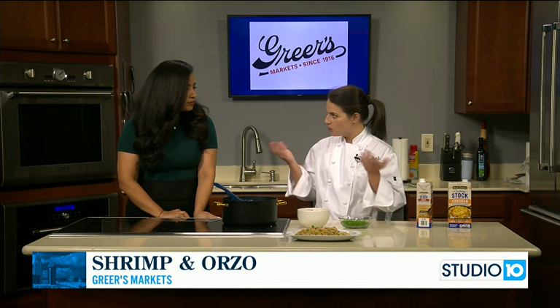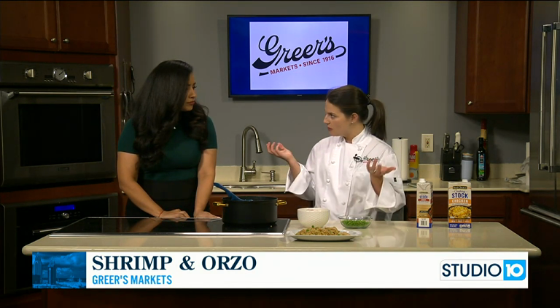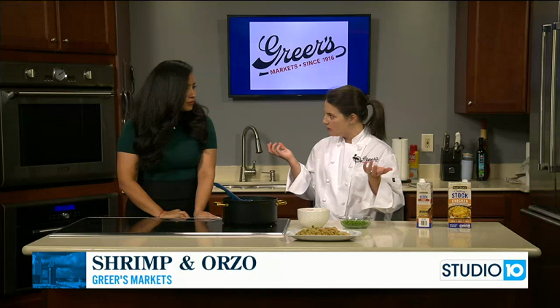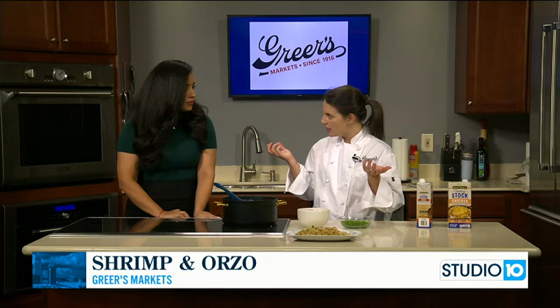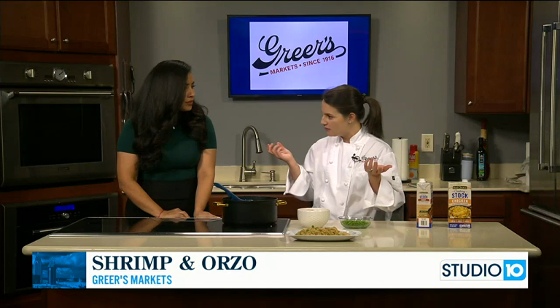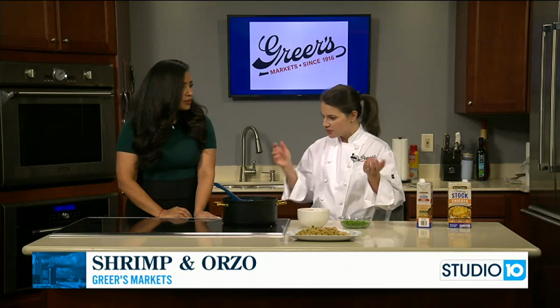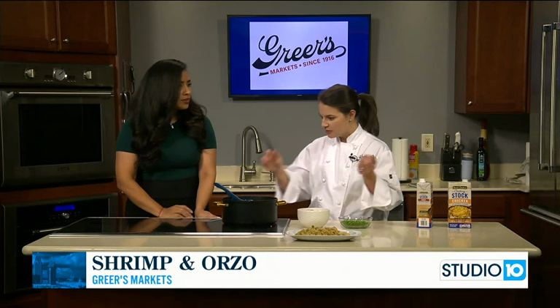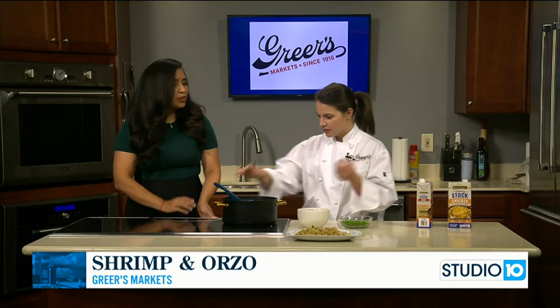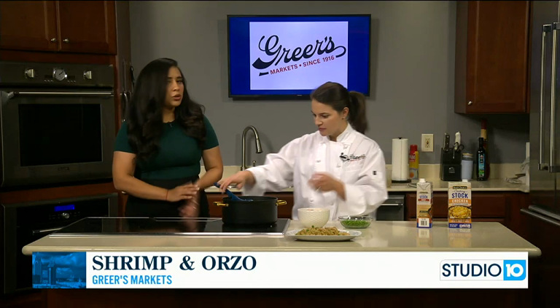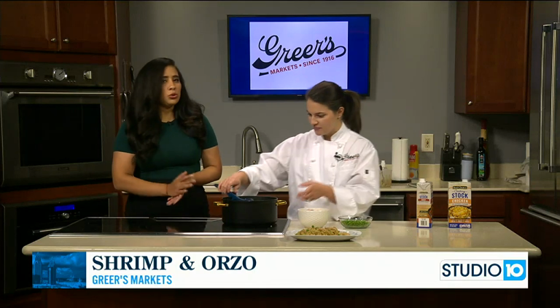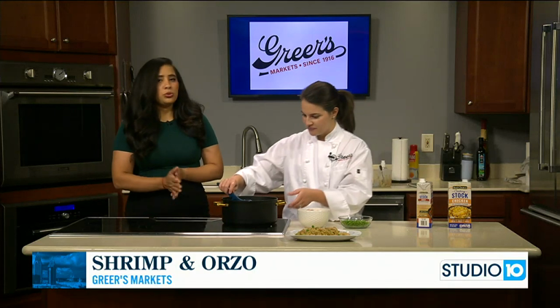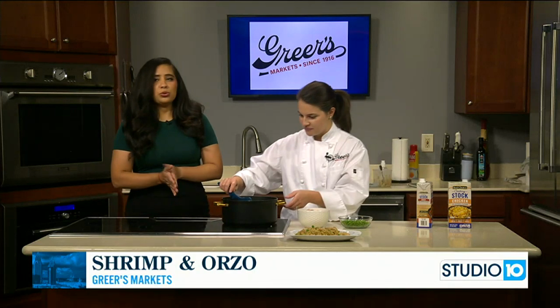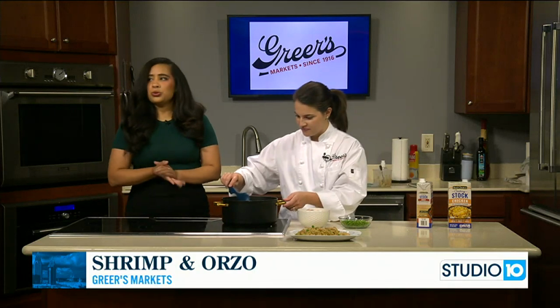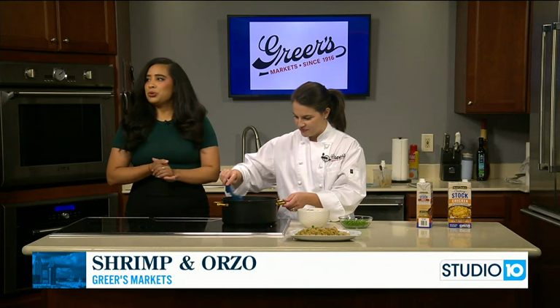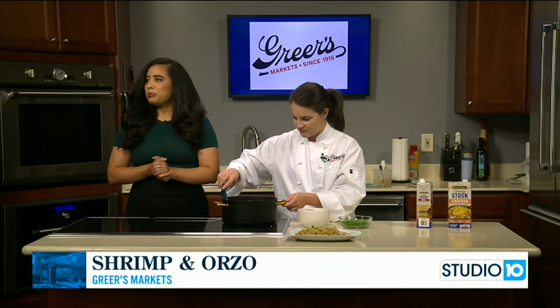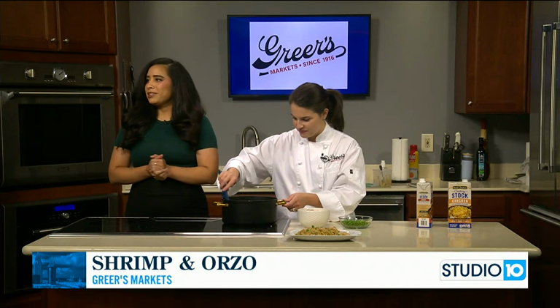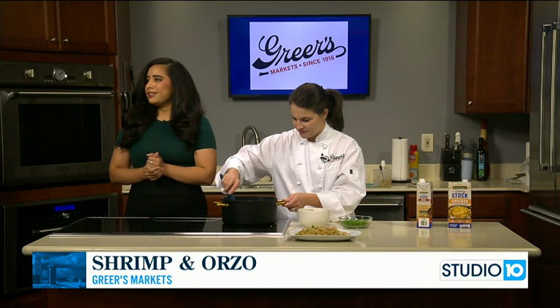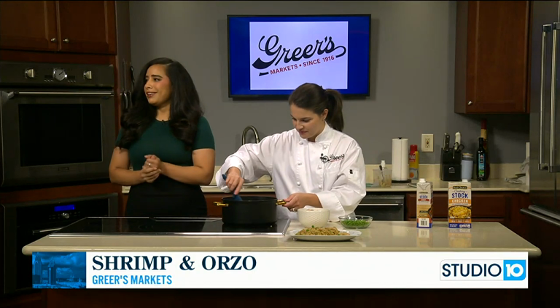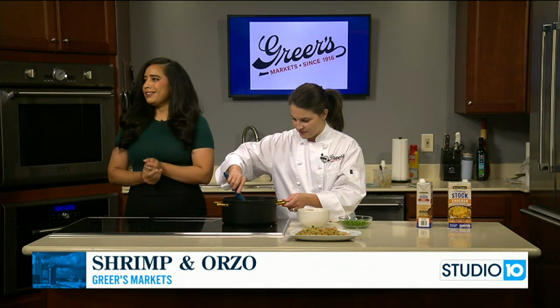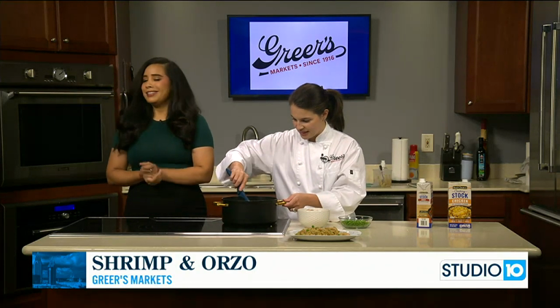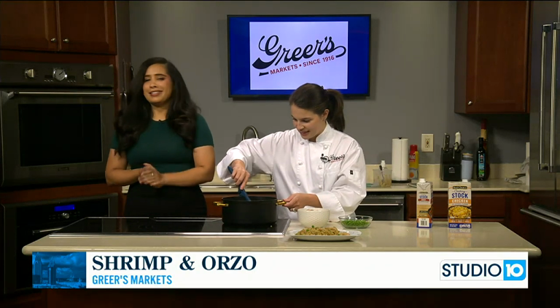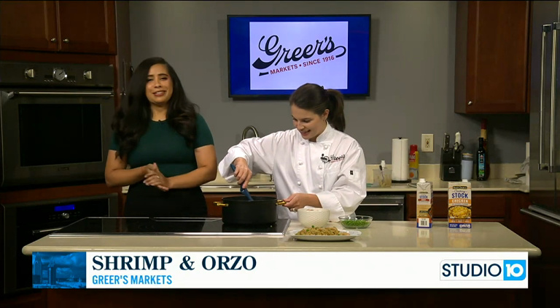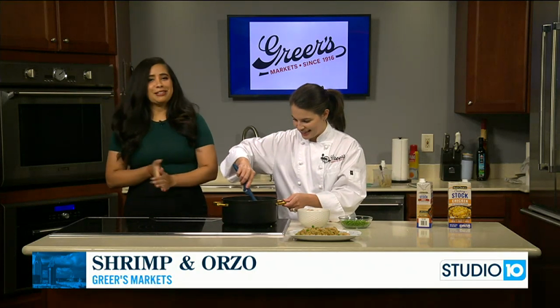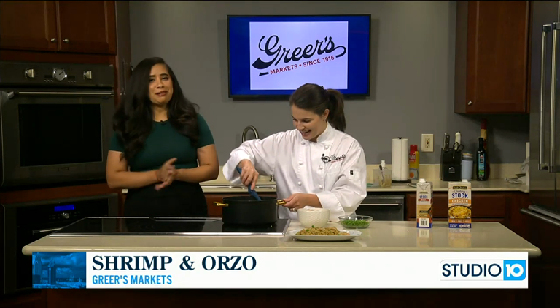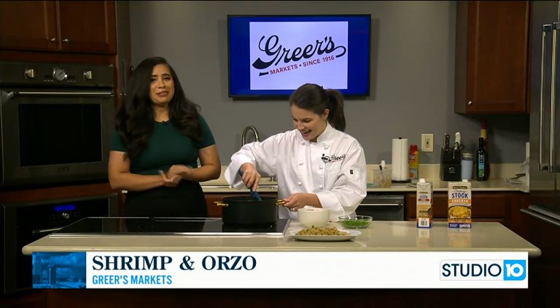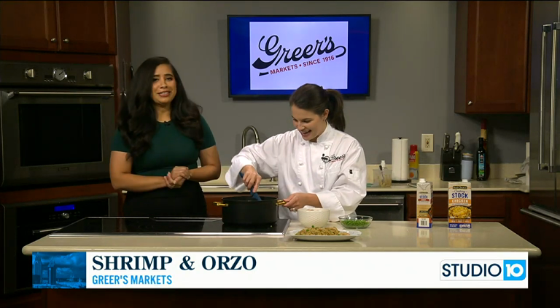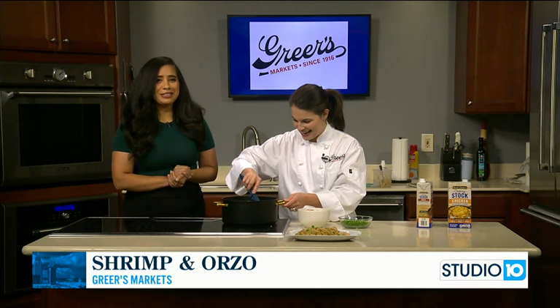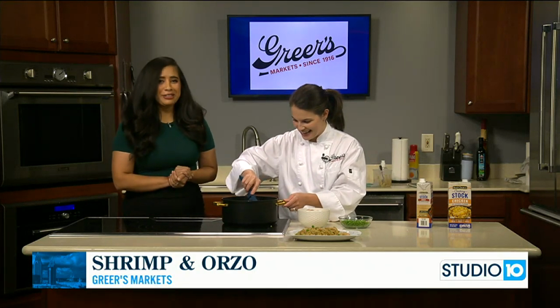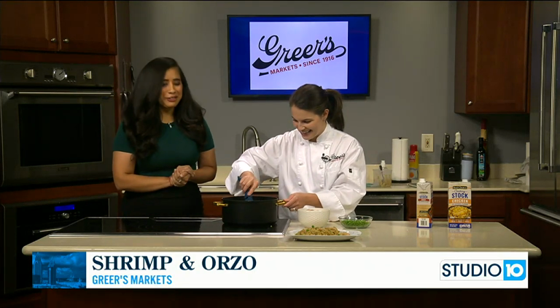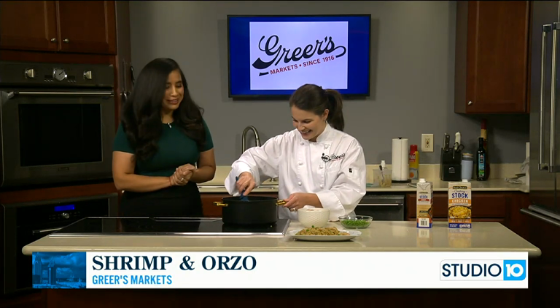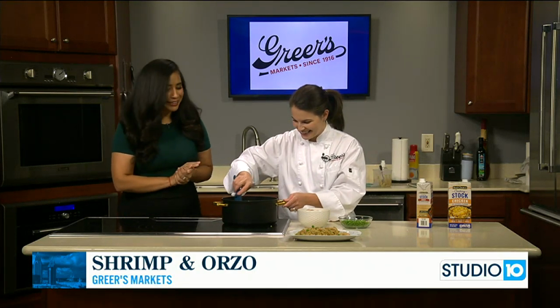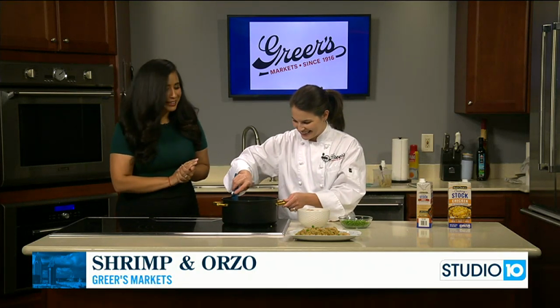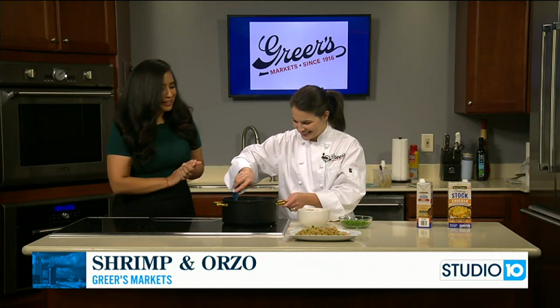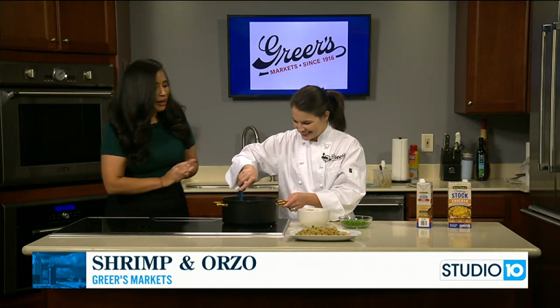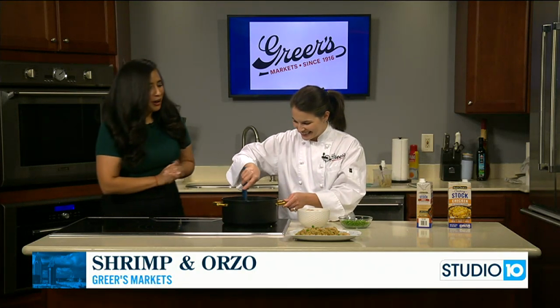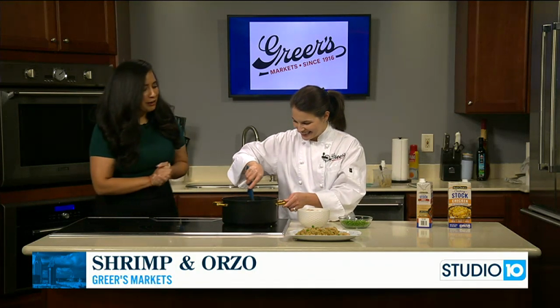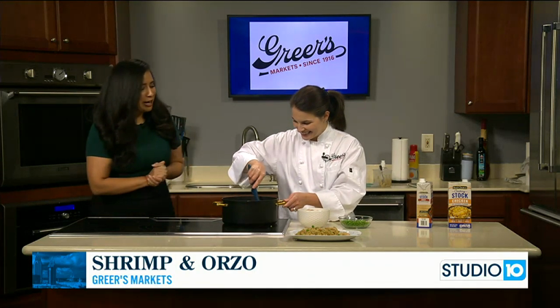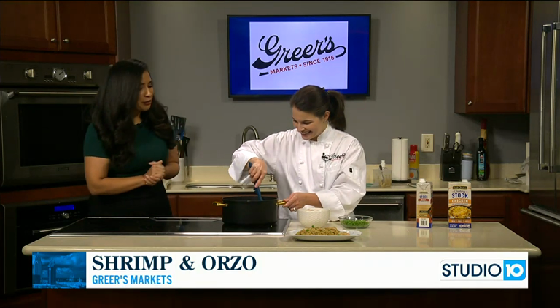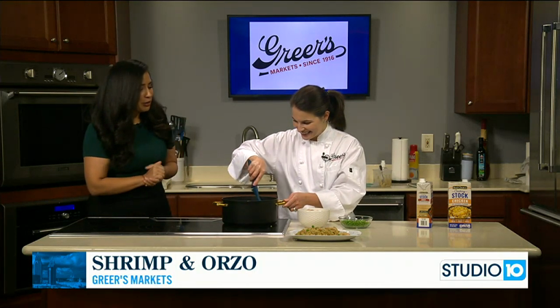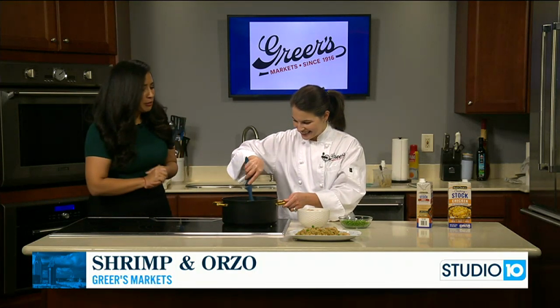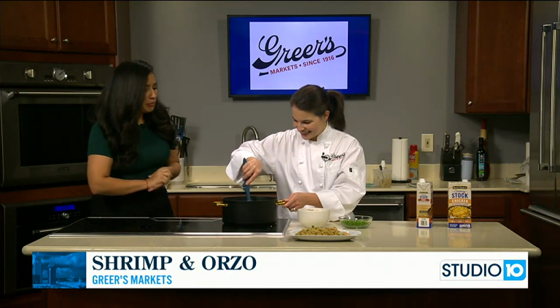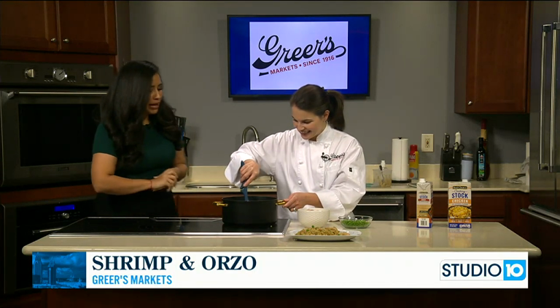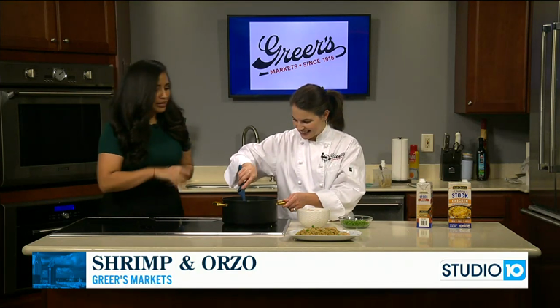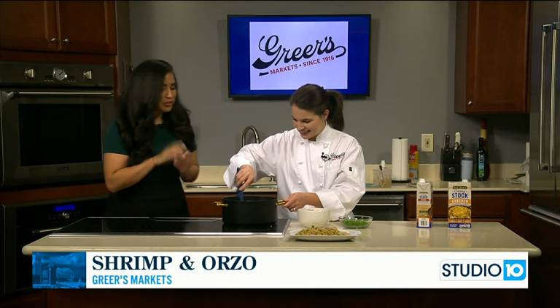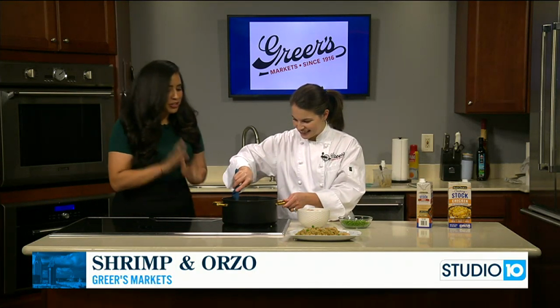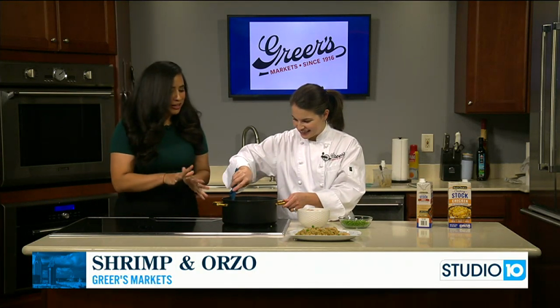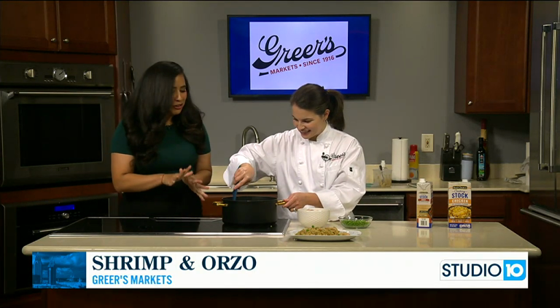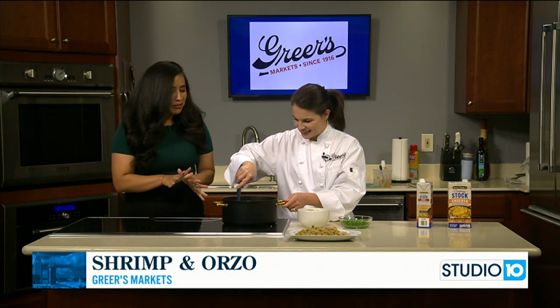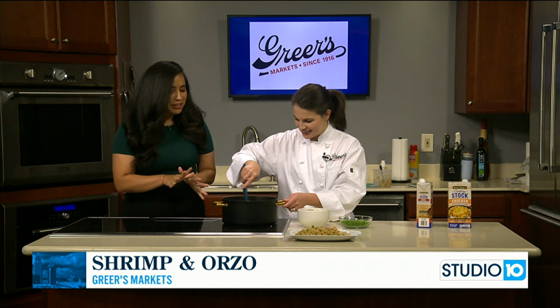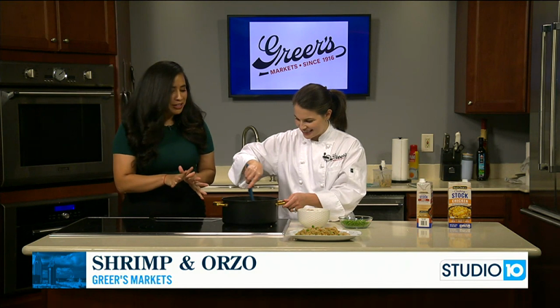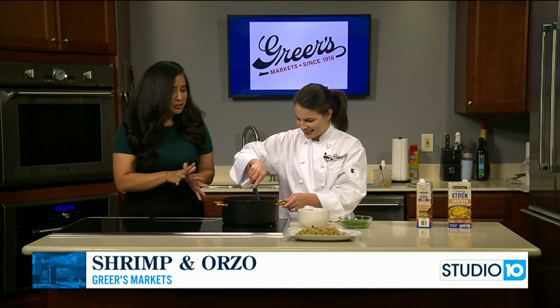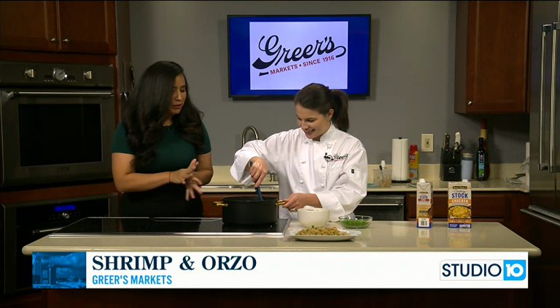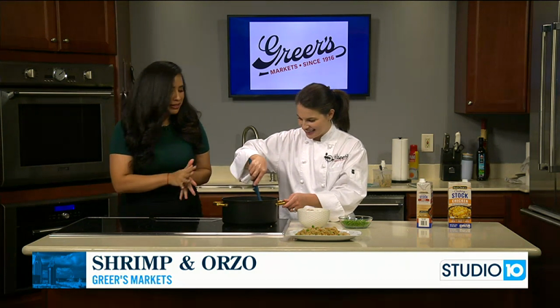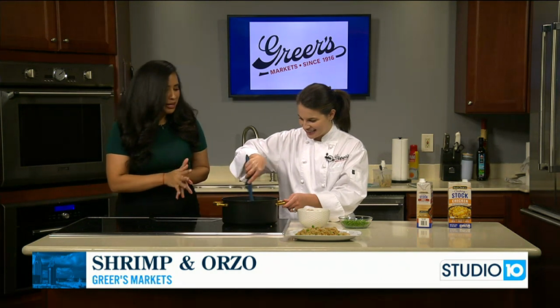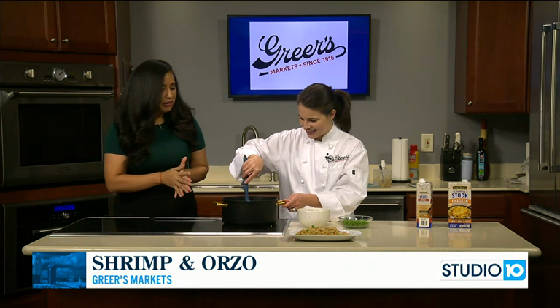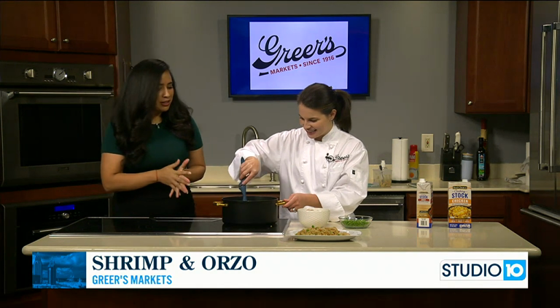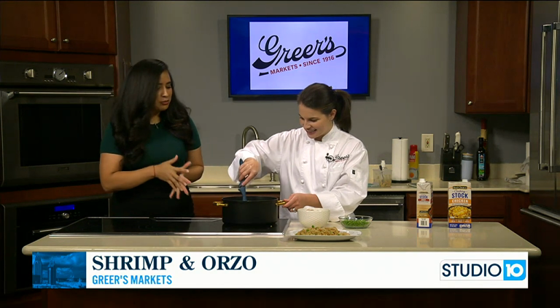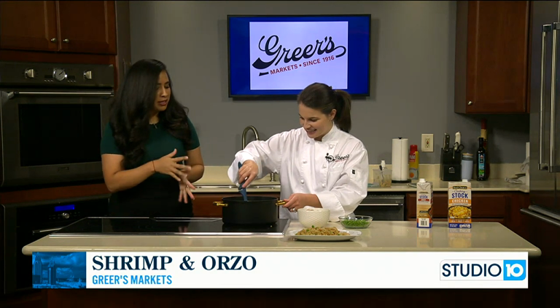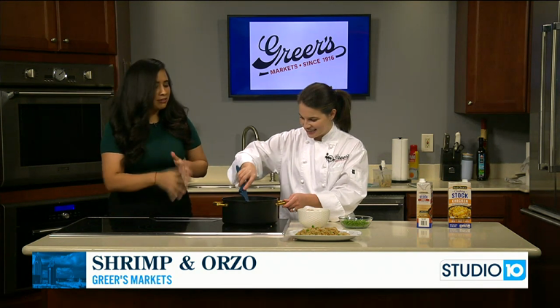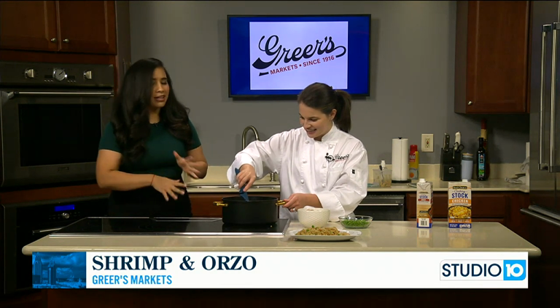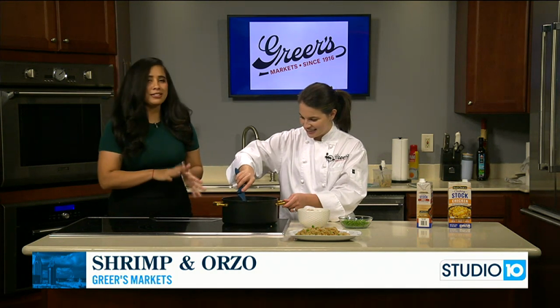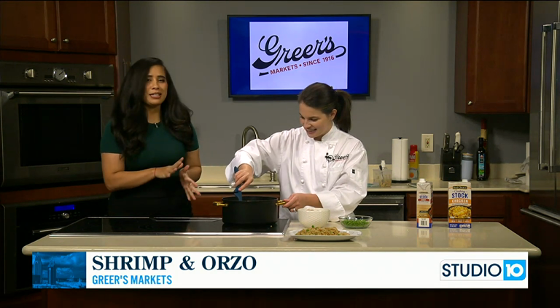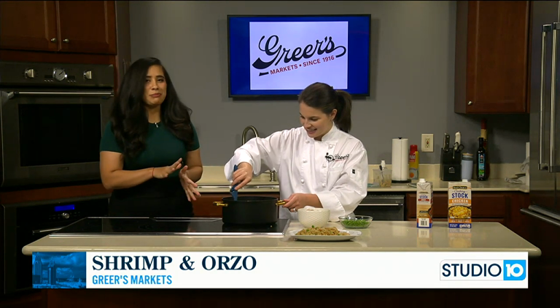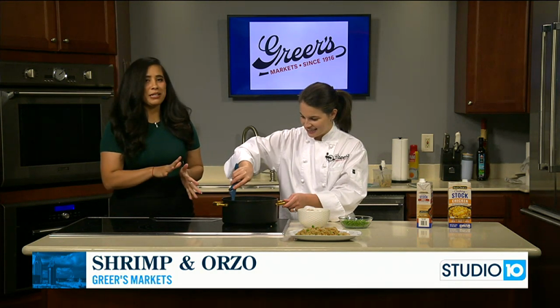And we'll be ready for supper. I'm excited because I'm hungry. All right, we'll come back and check on this in about 10 minutes.